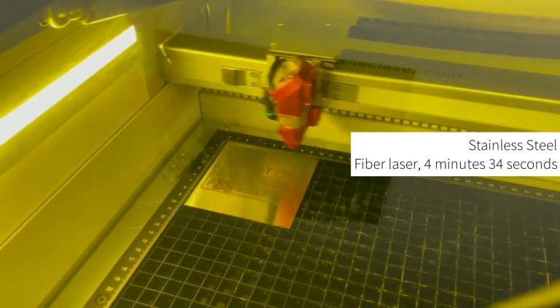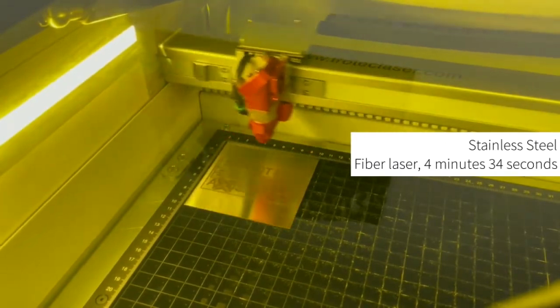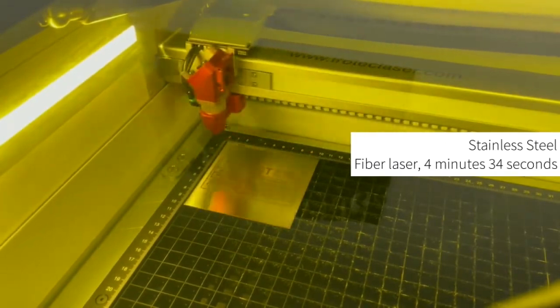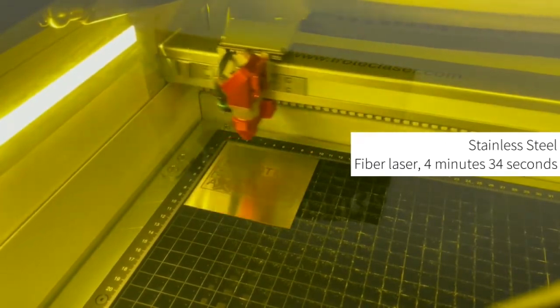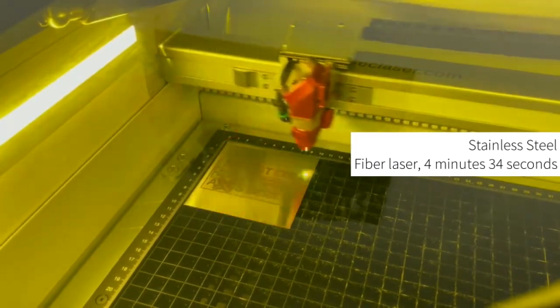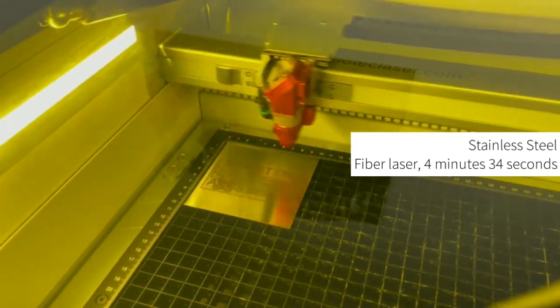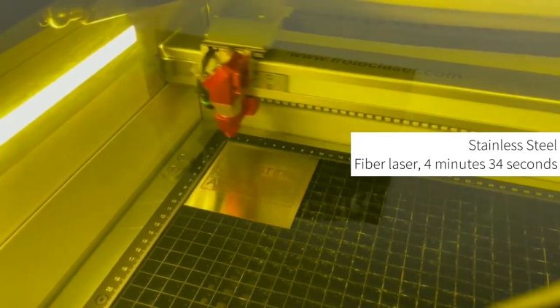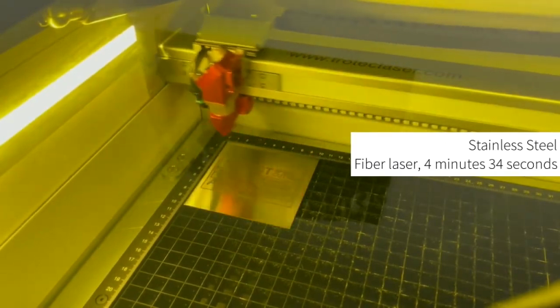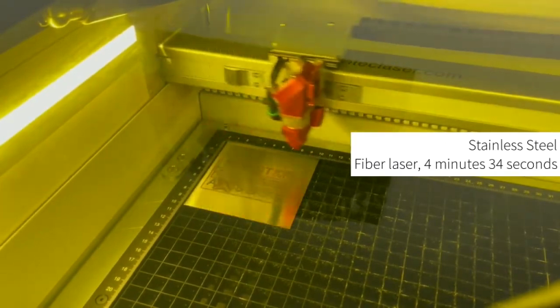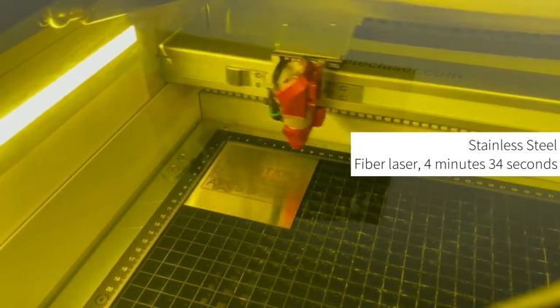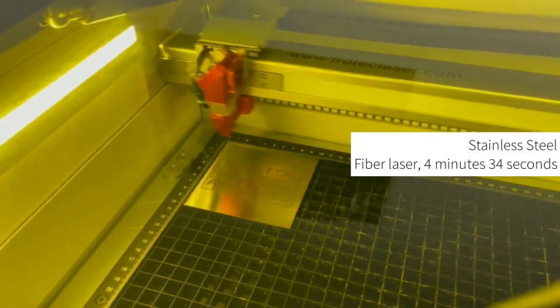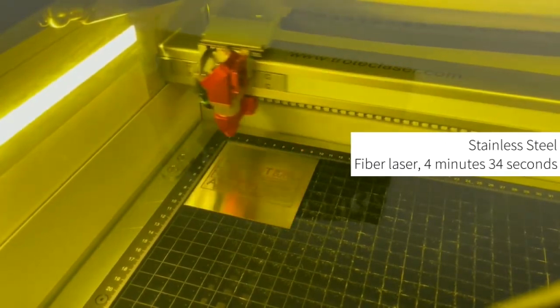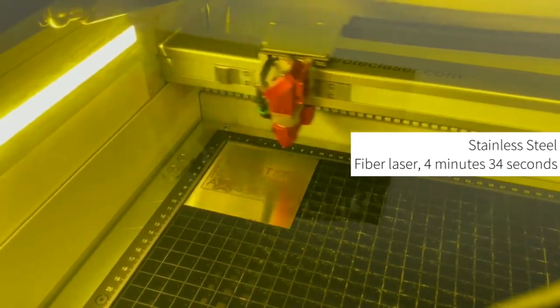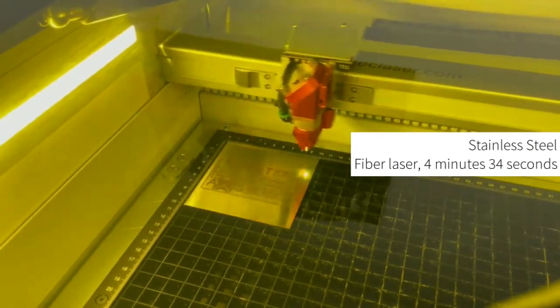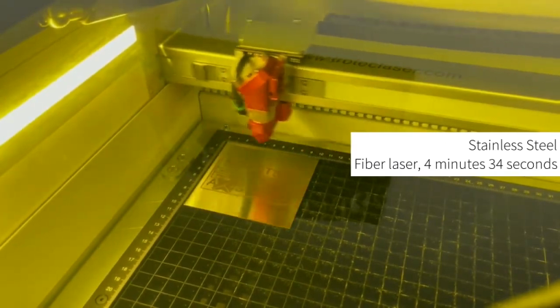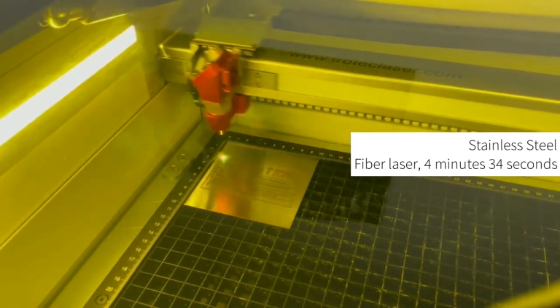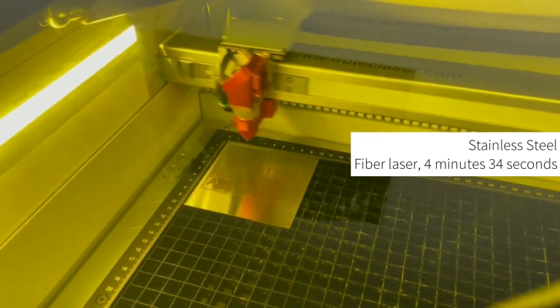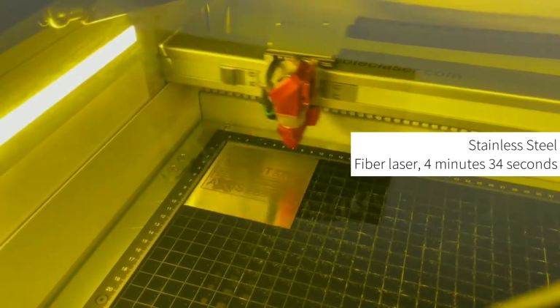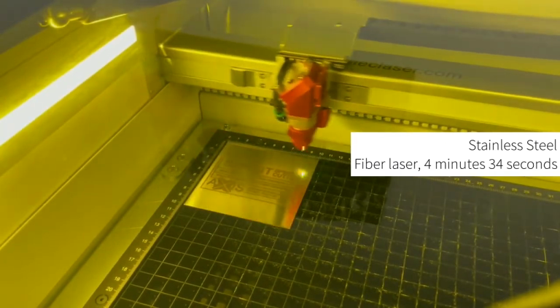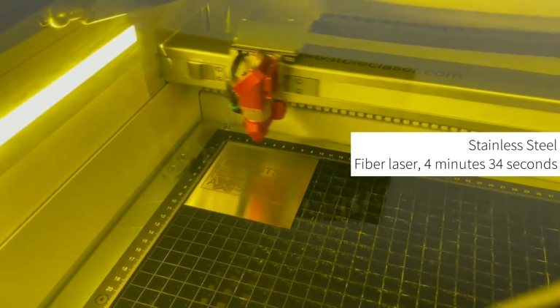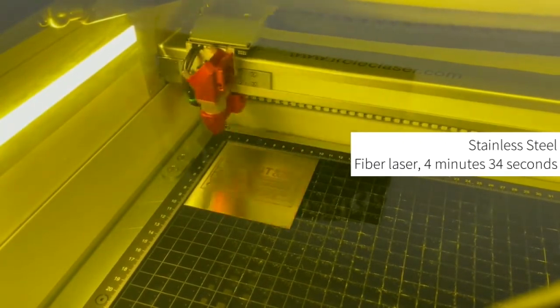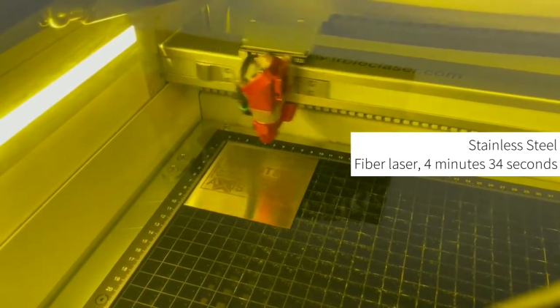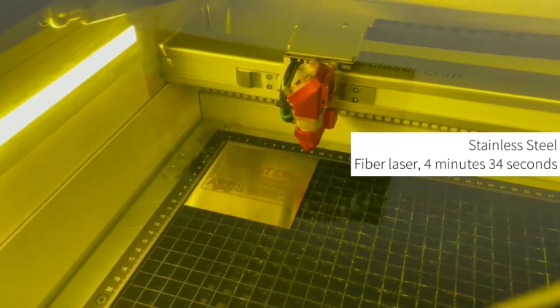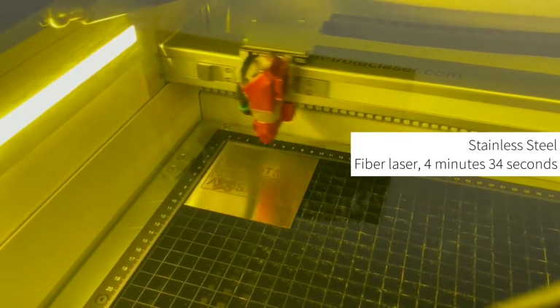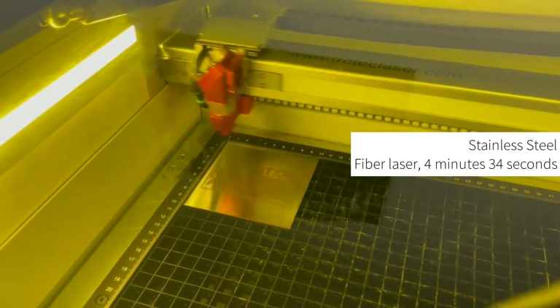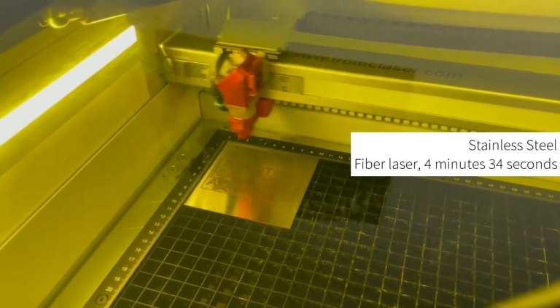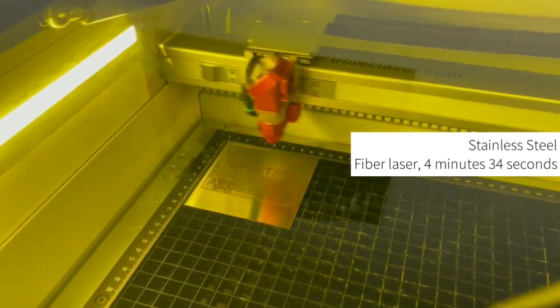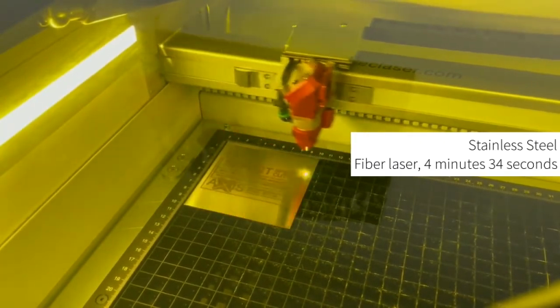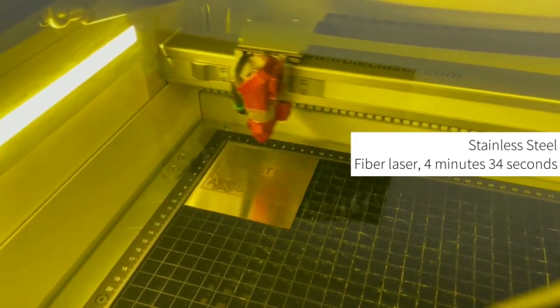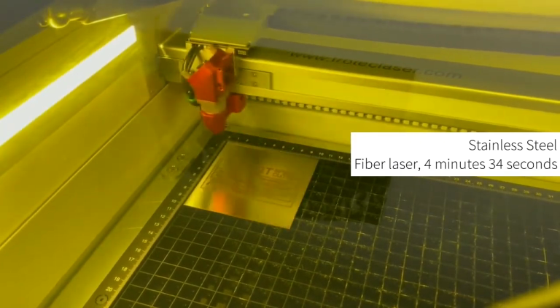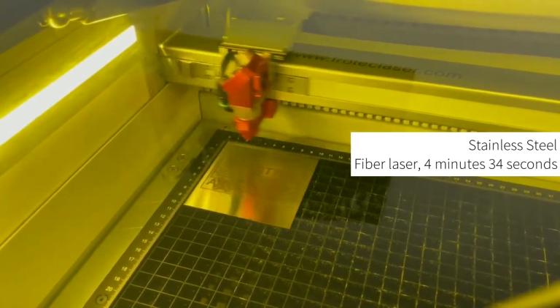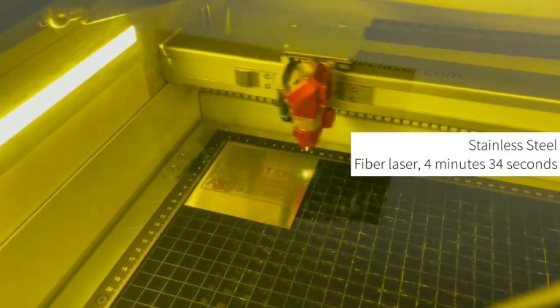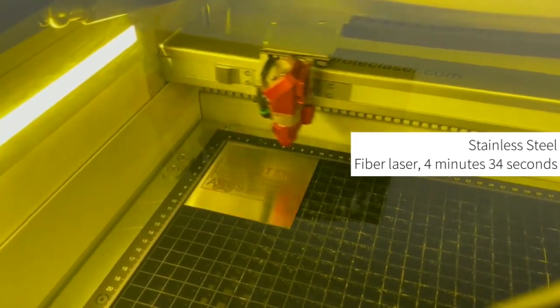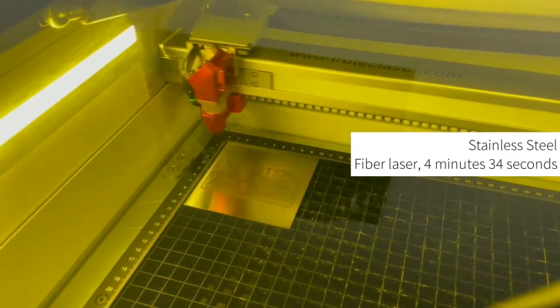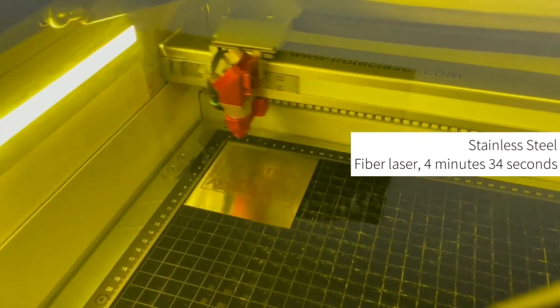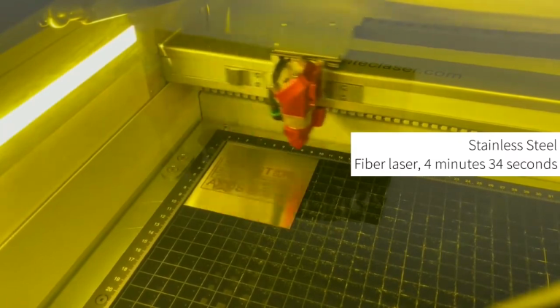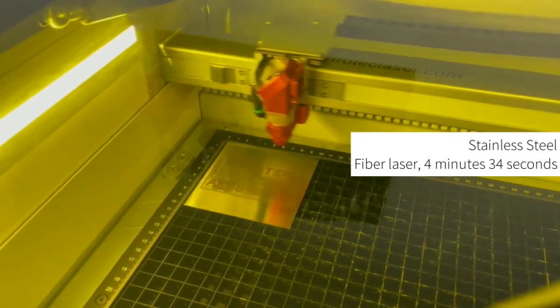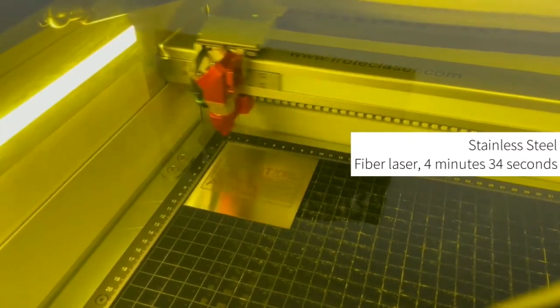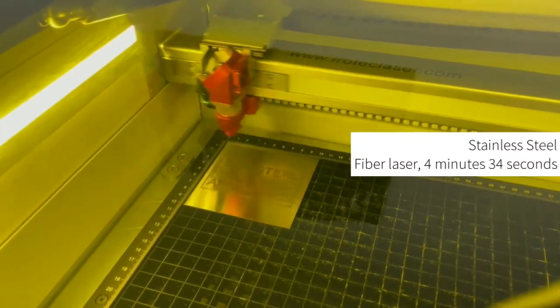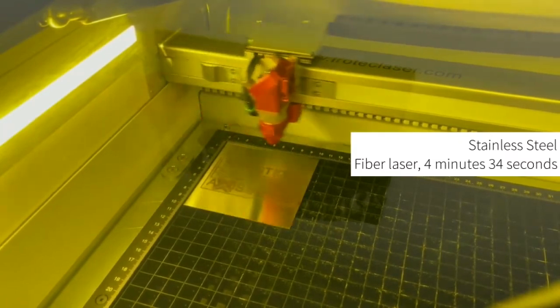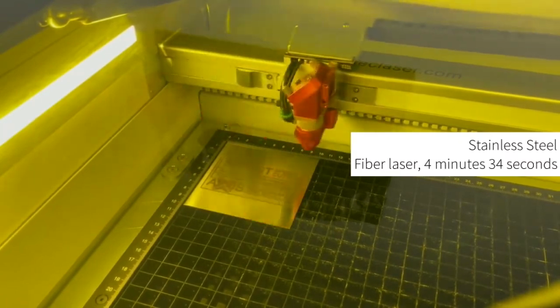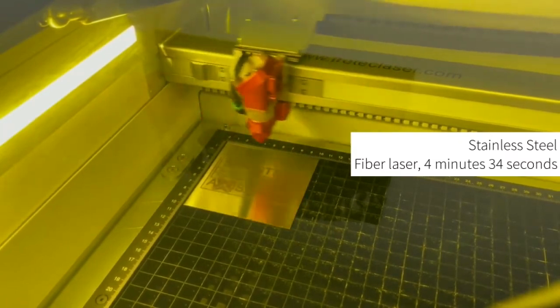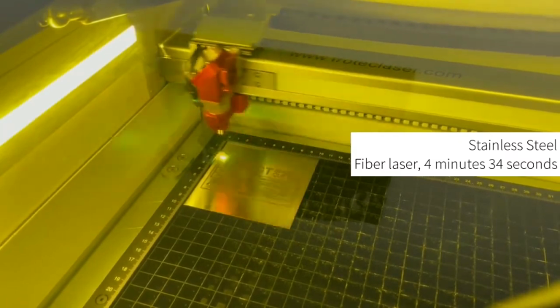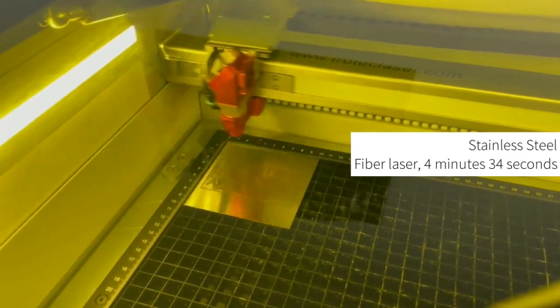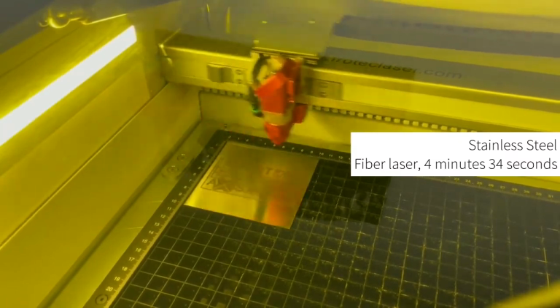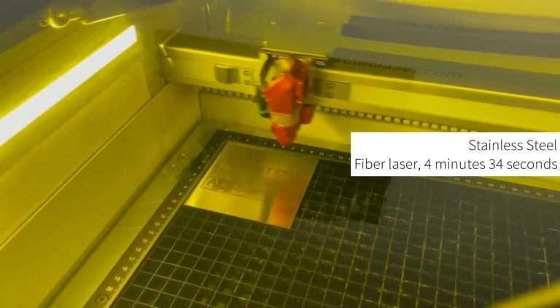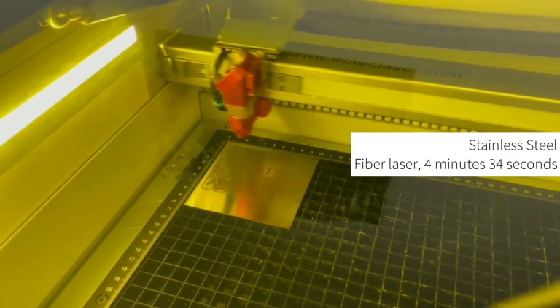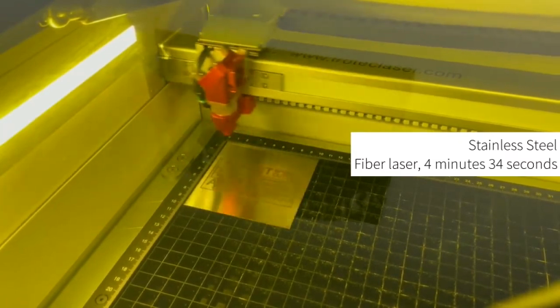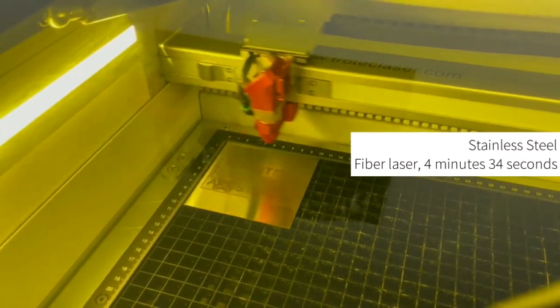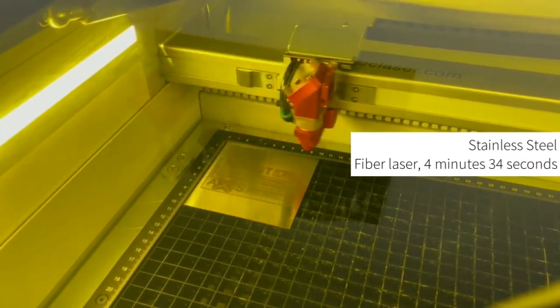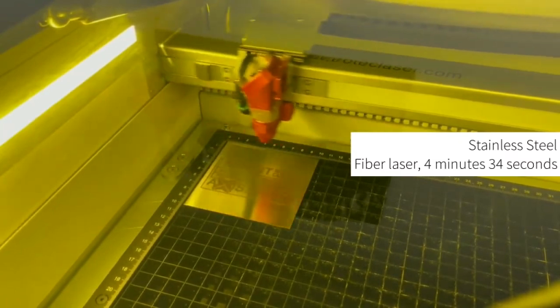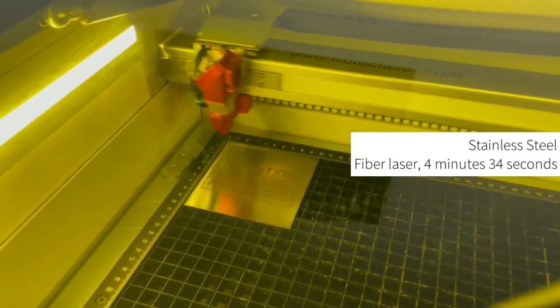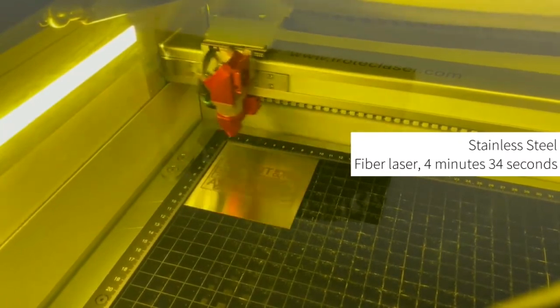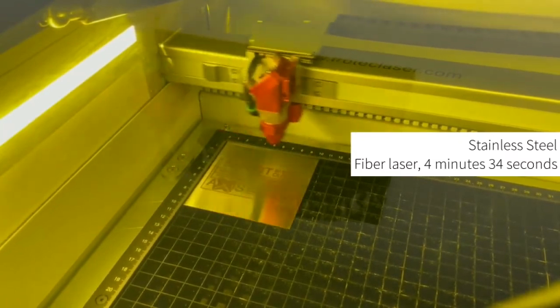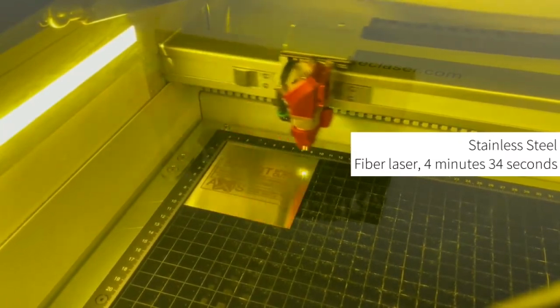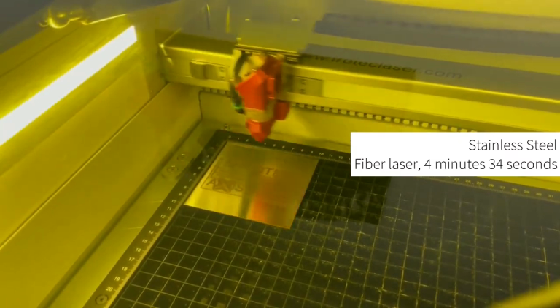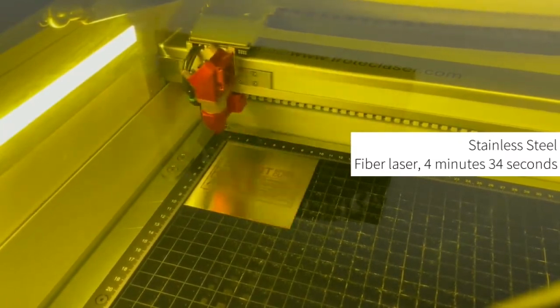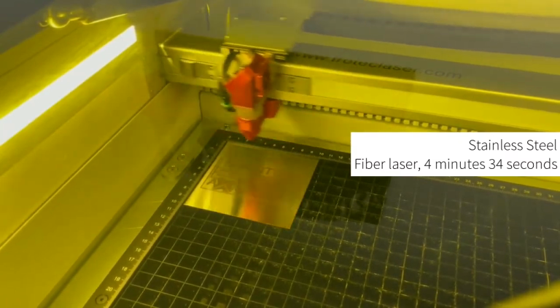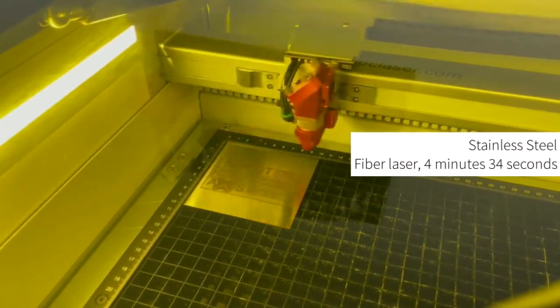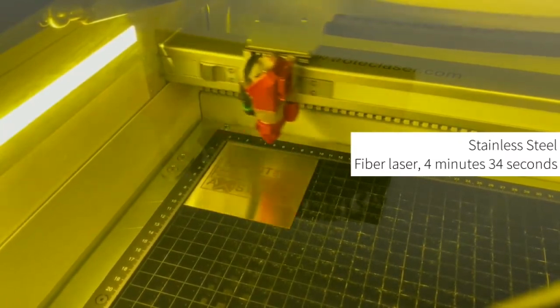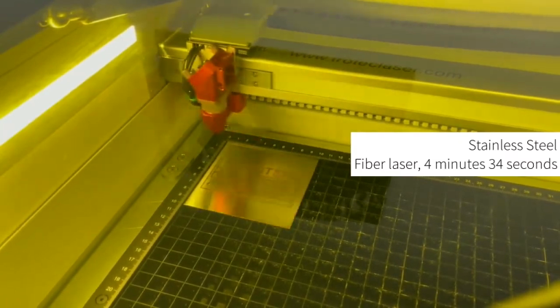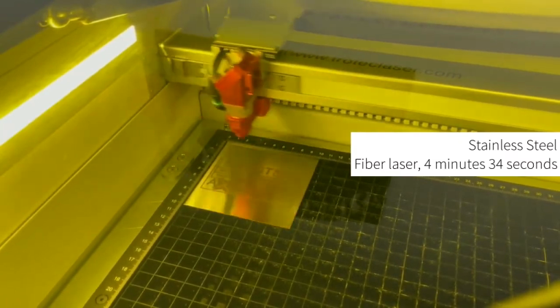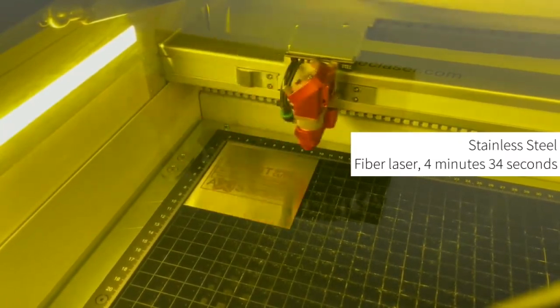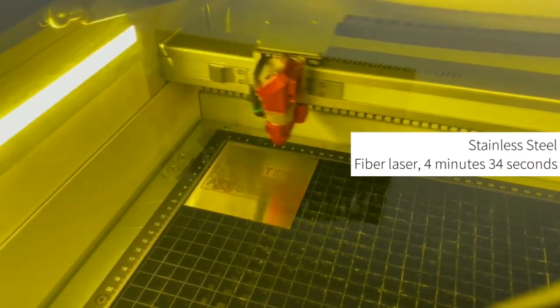You can see that this process is significantly longer than the previous two examples, and you also have to factor in the cut time as mentioned with anodized aluminium.